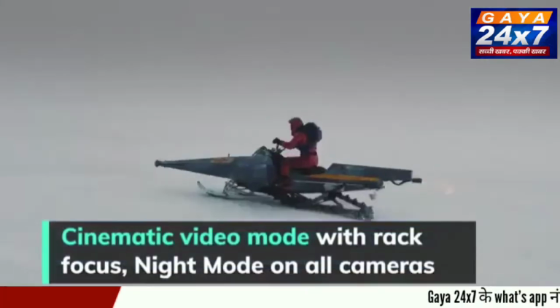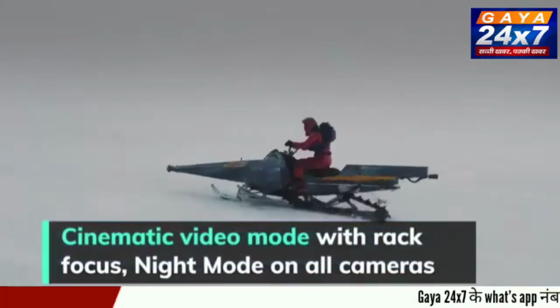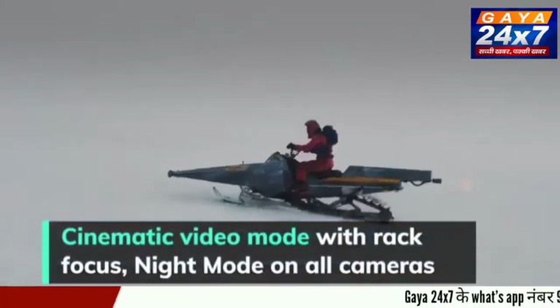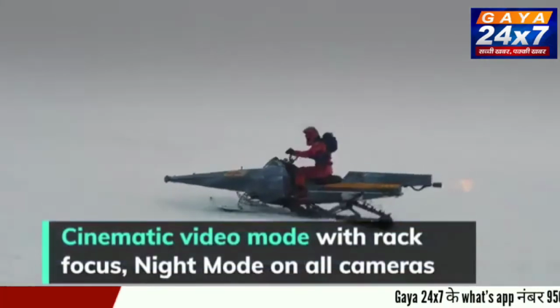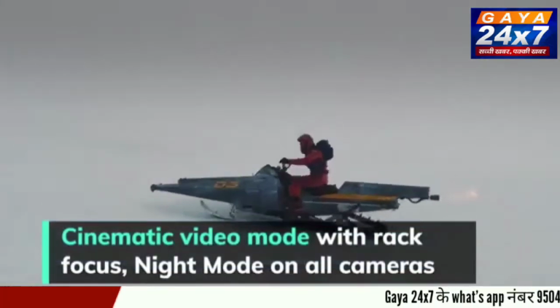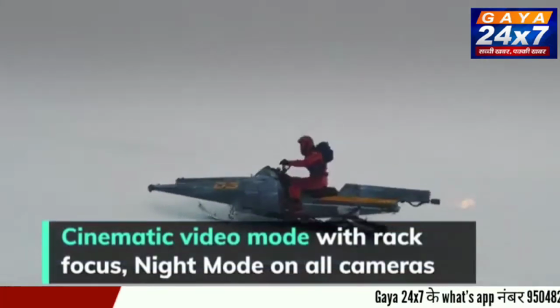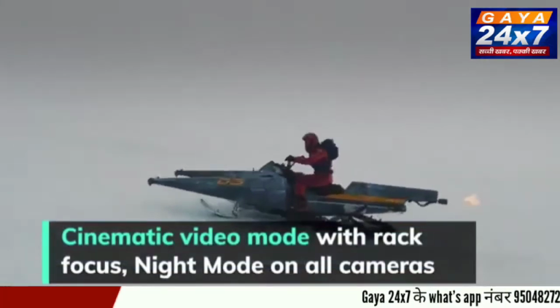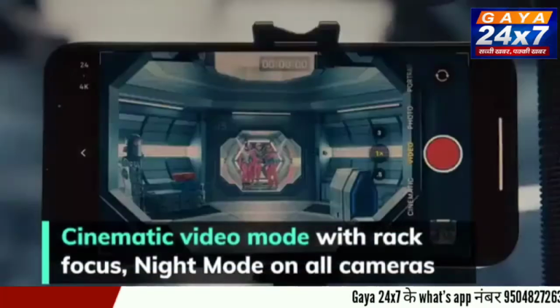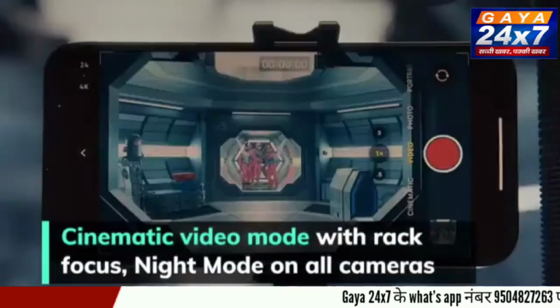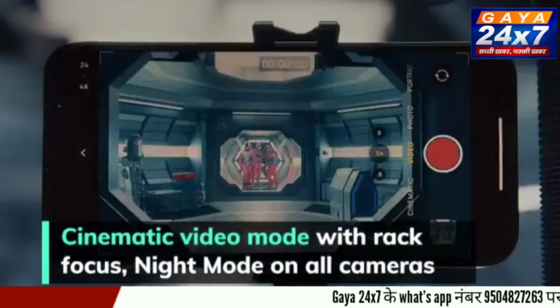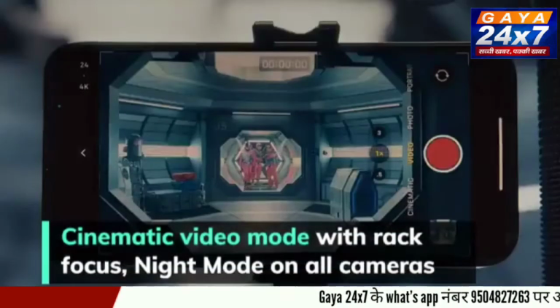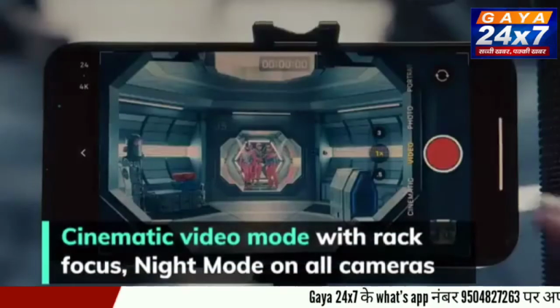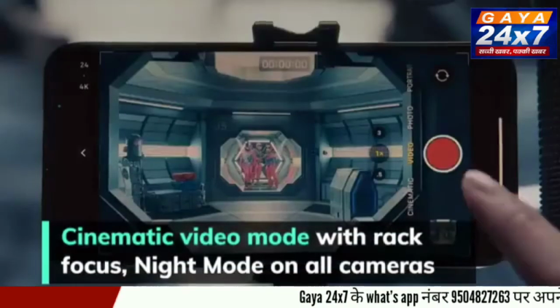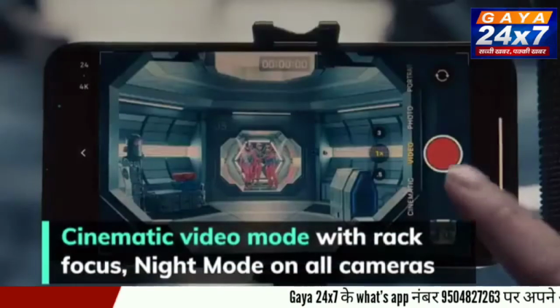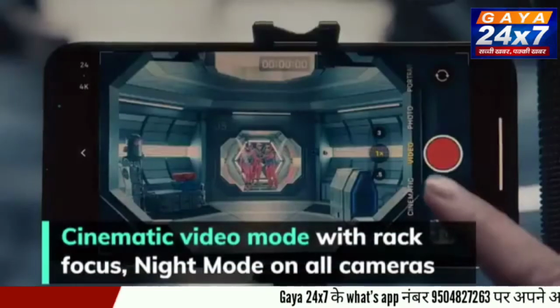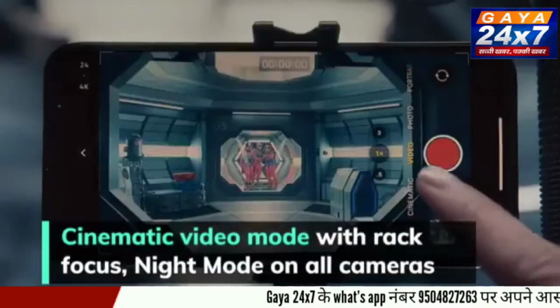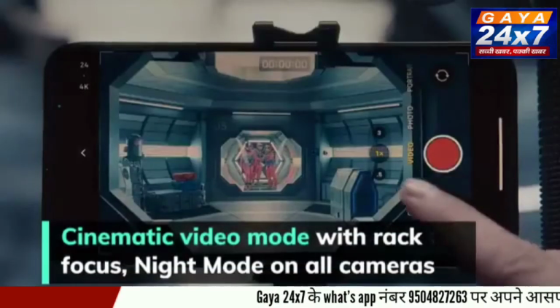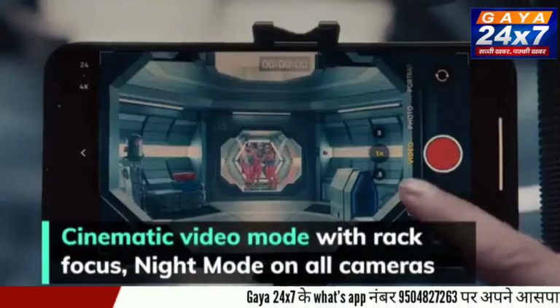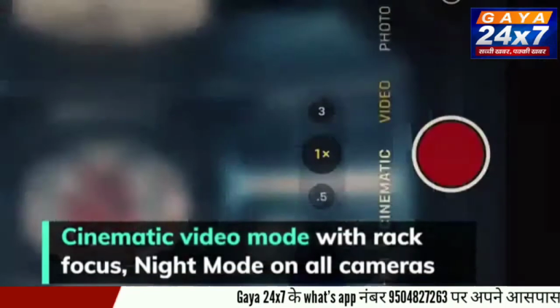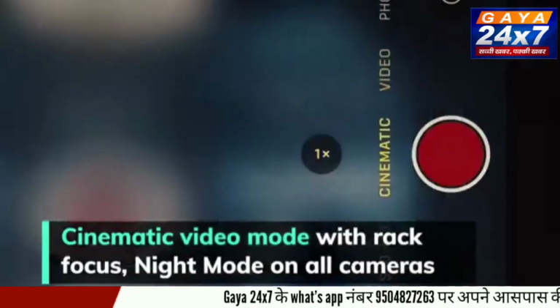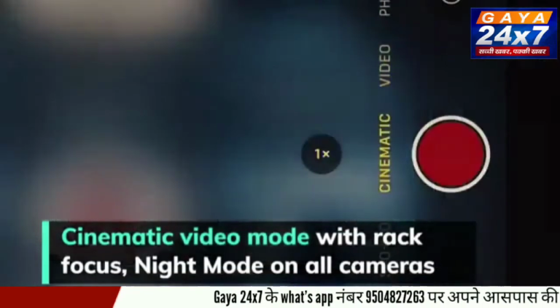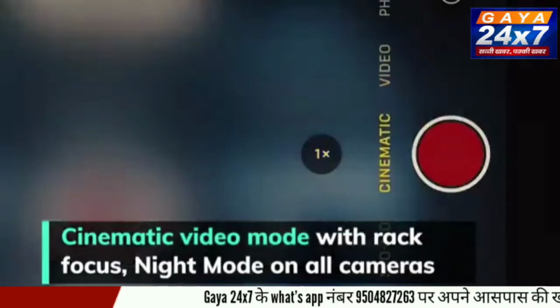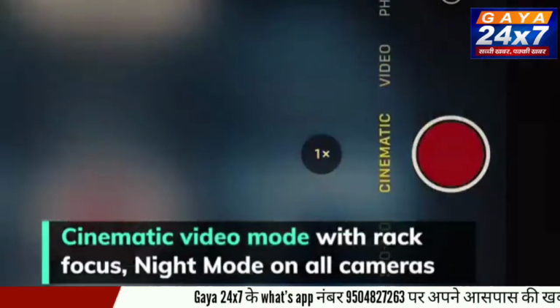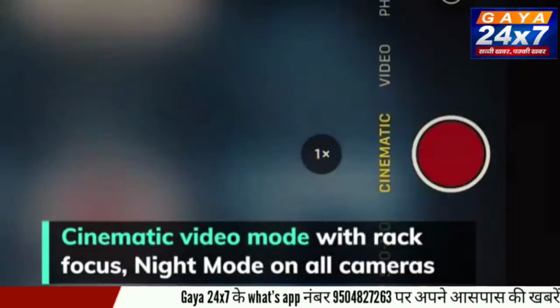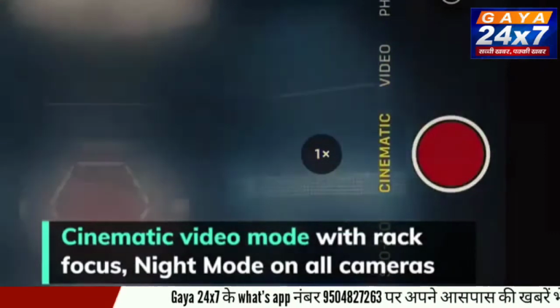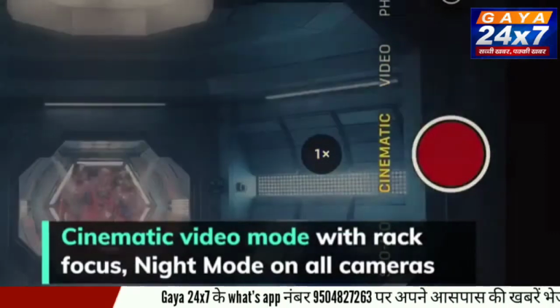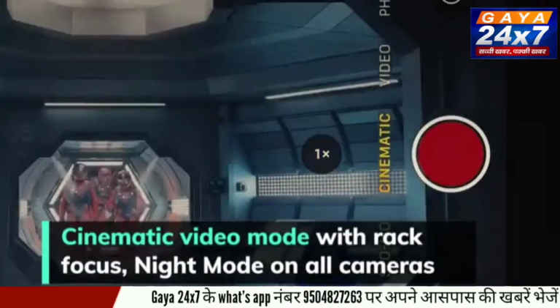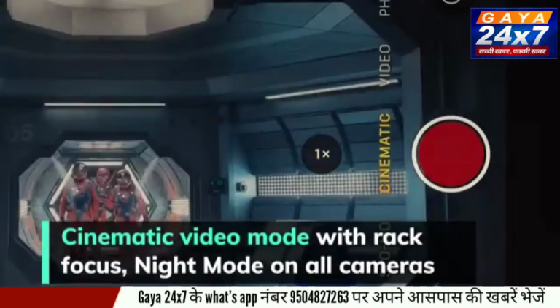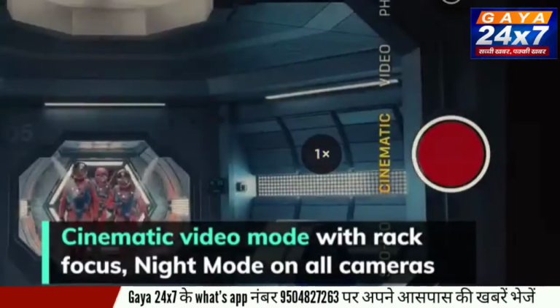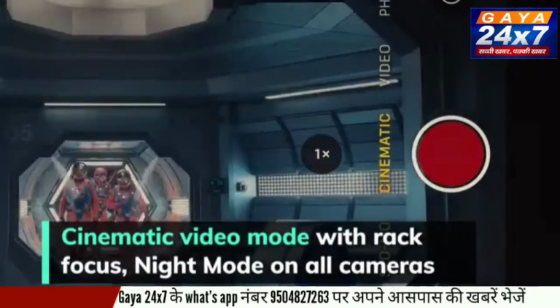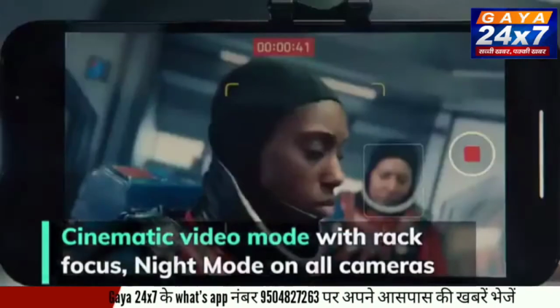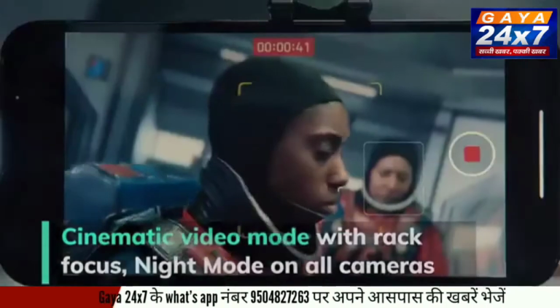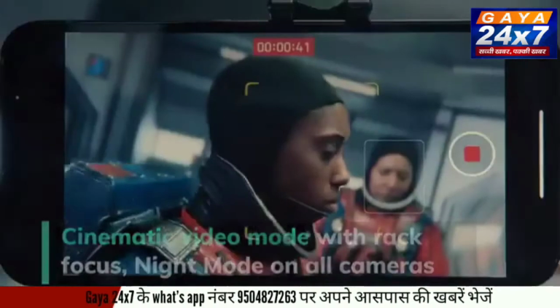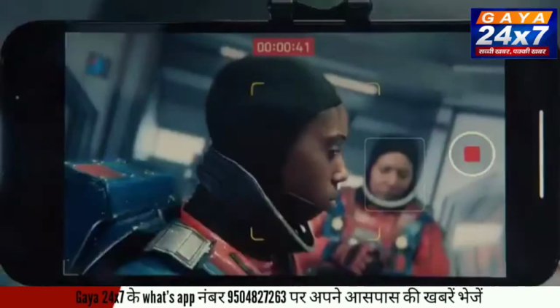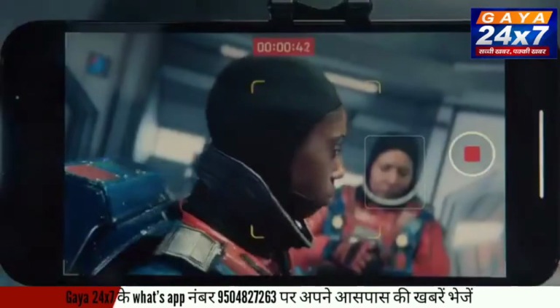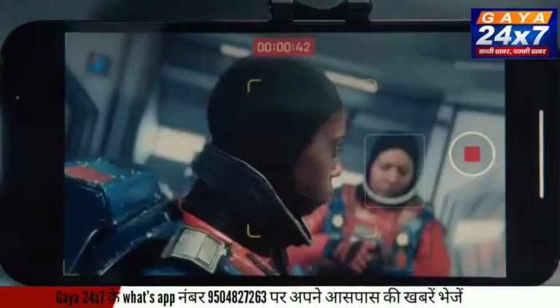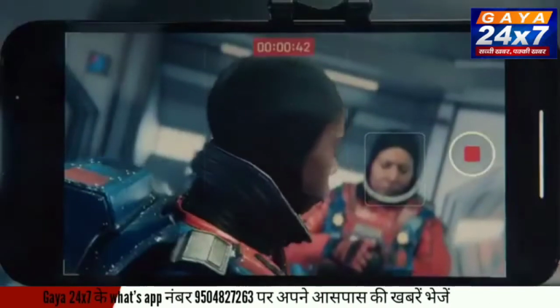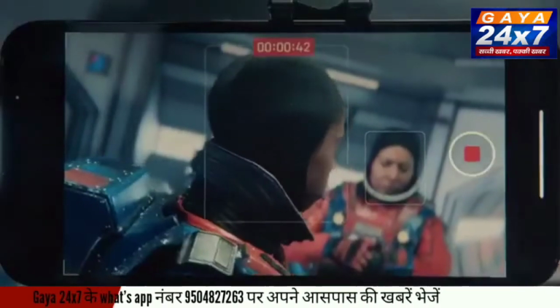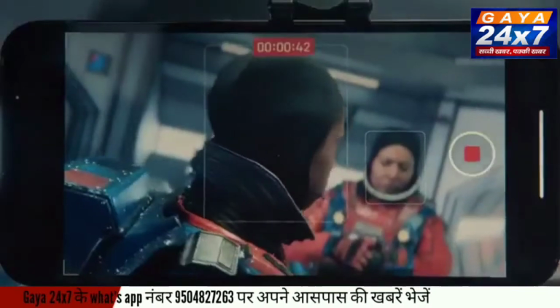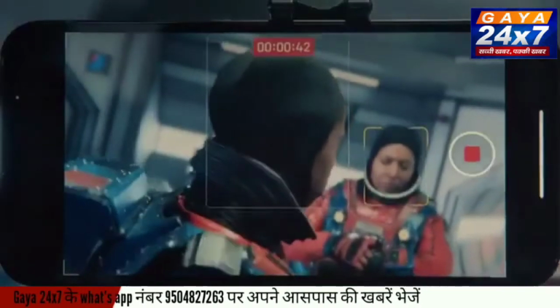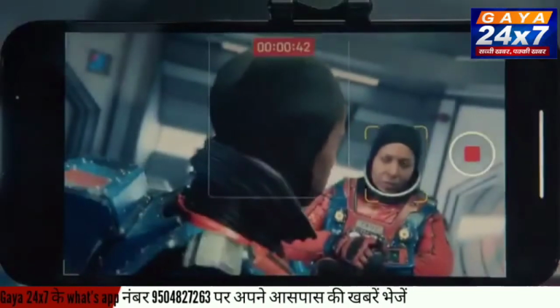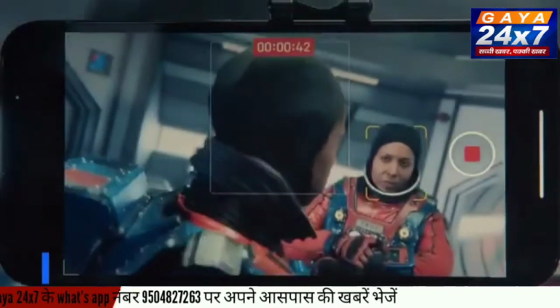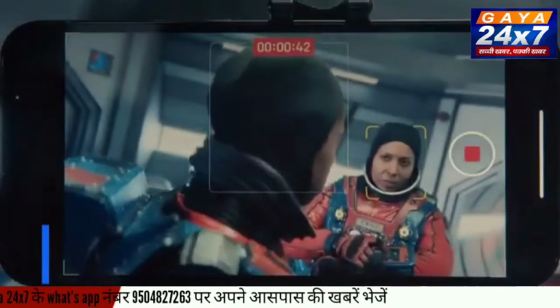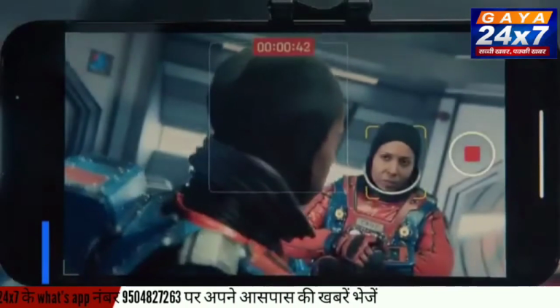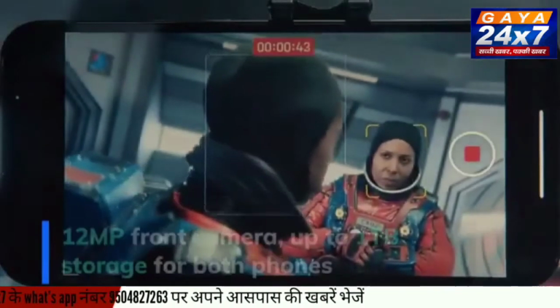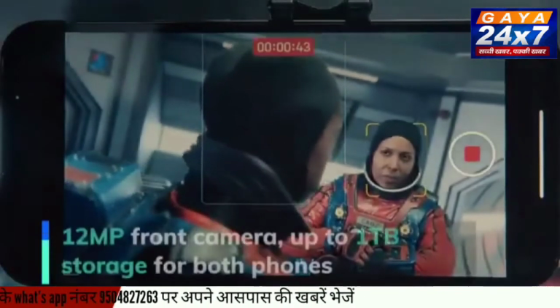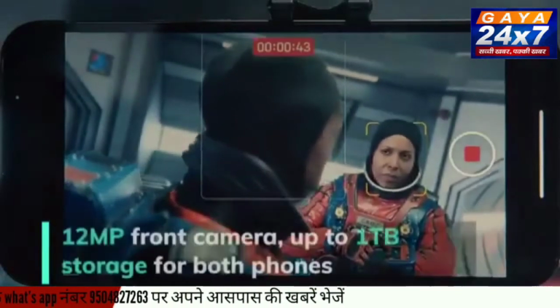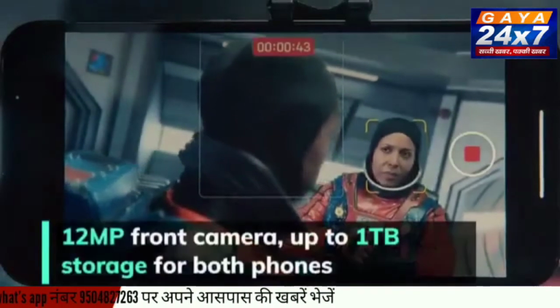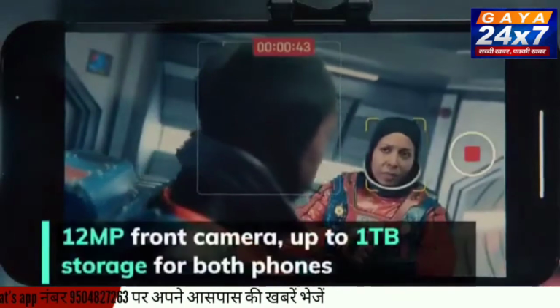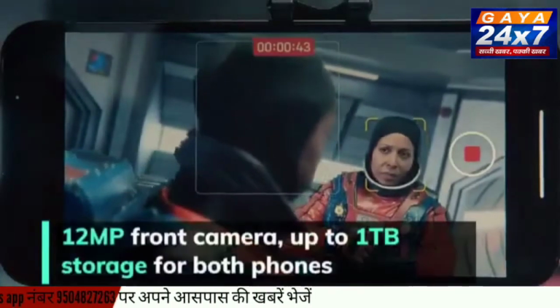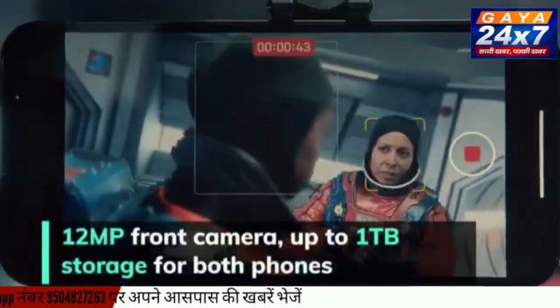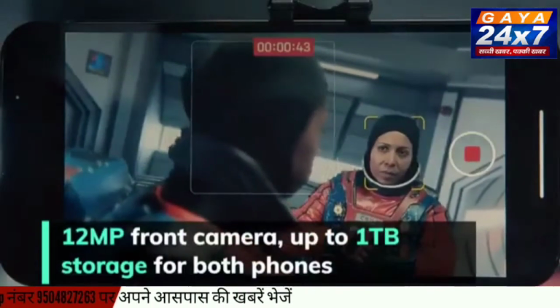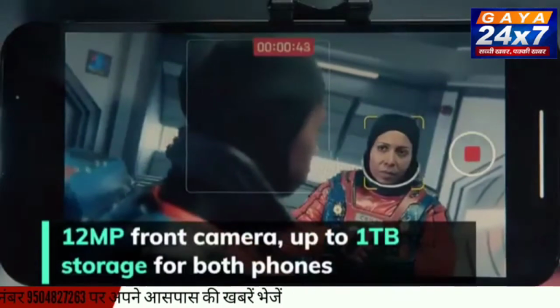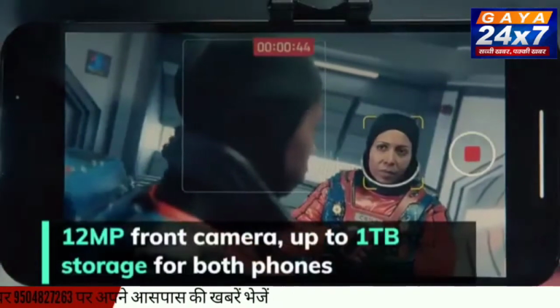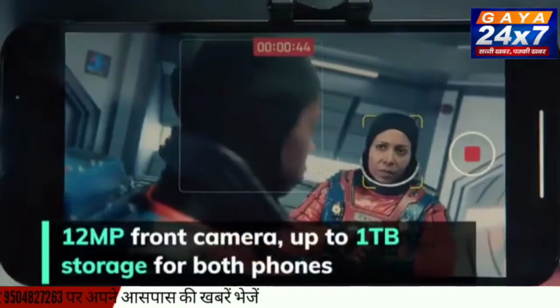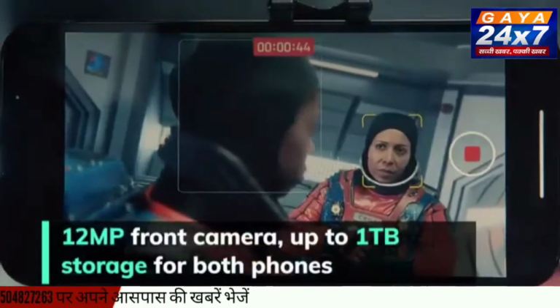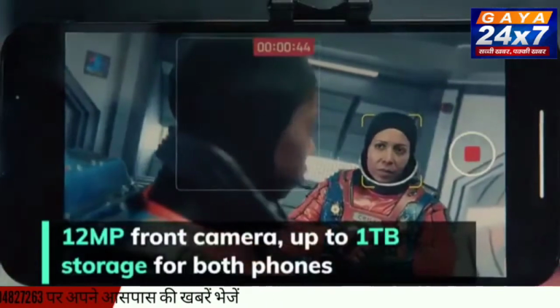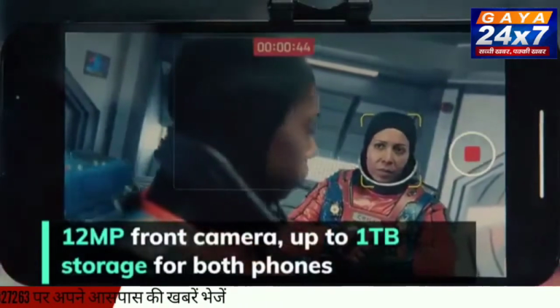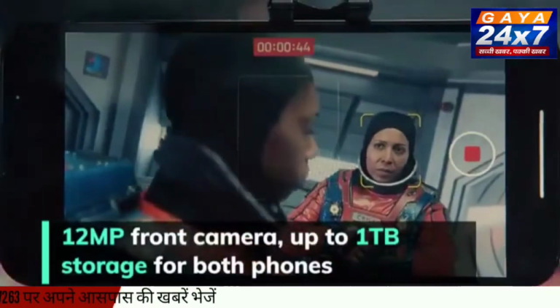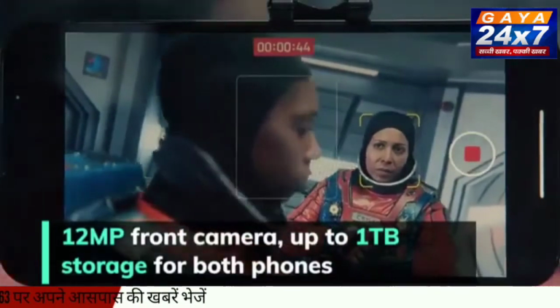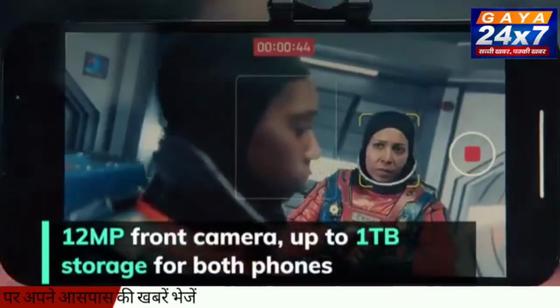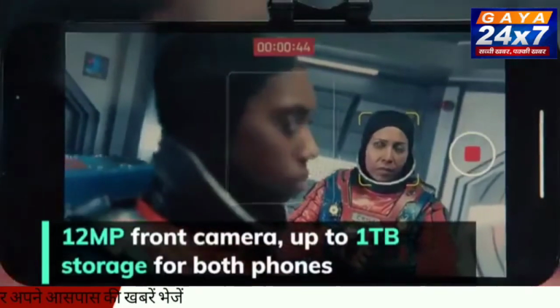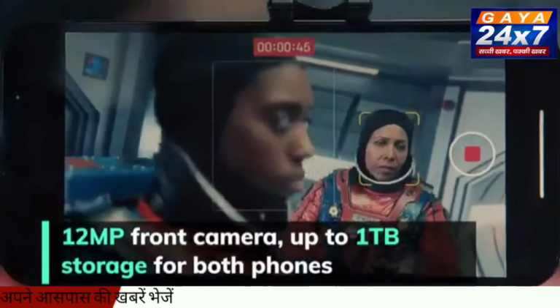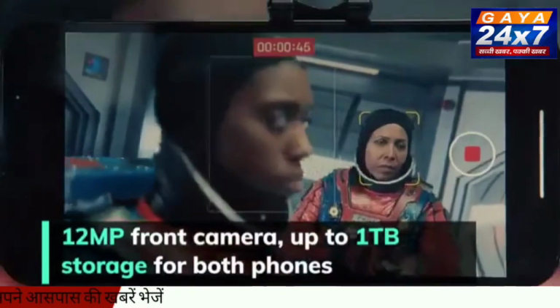All cameras get night mode and support the cinematic video mode with rack focus. There is also a 12MP front camera.